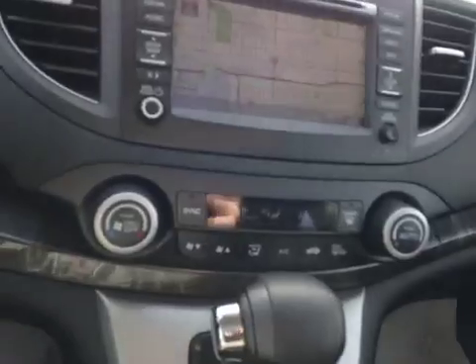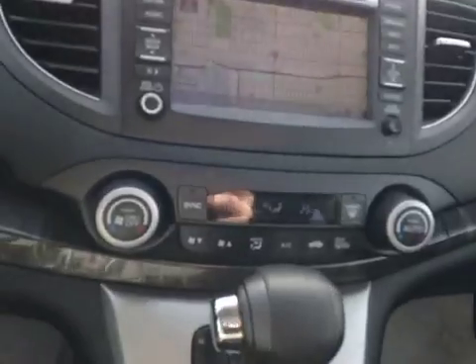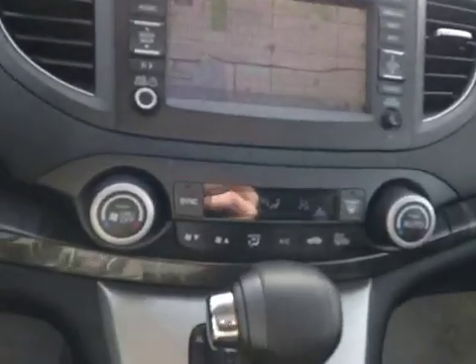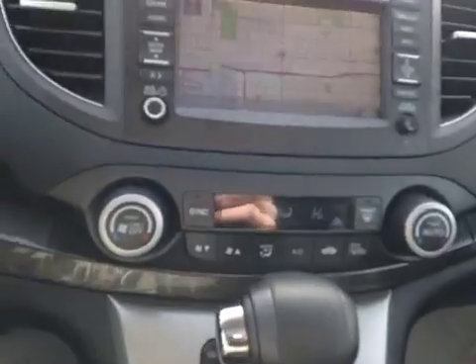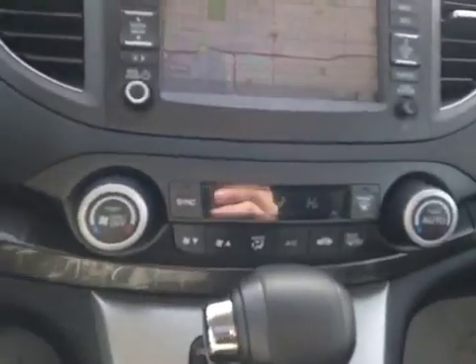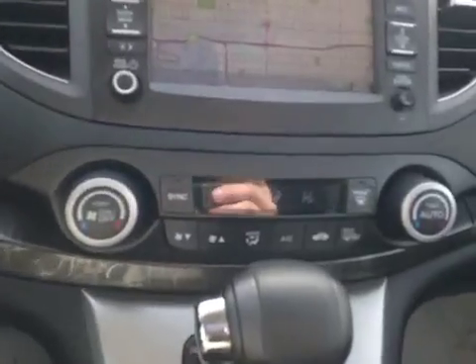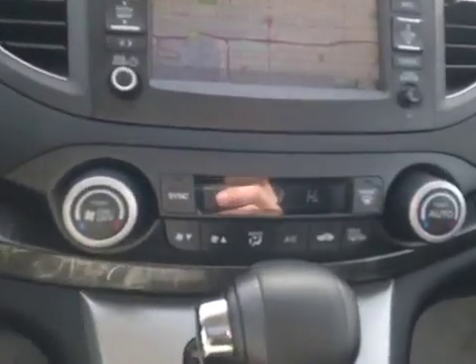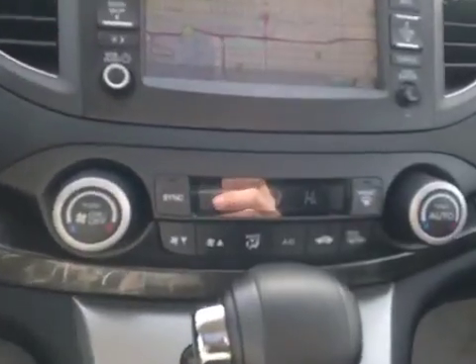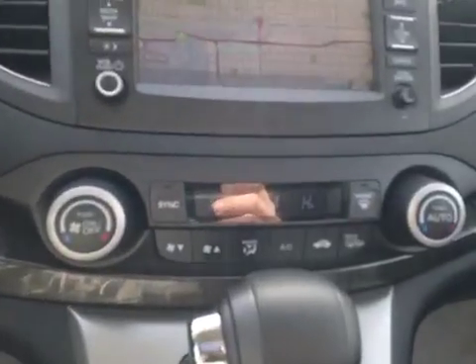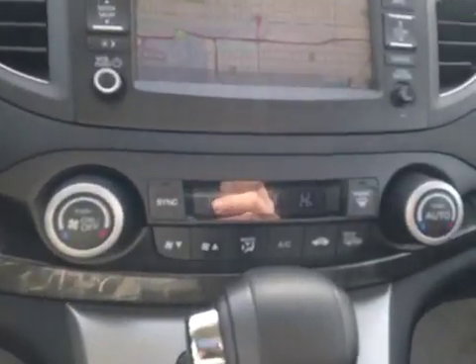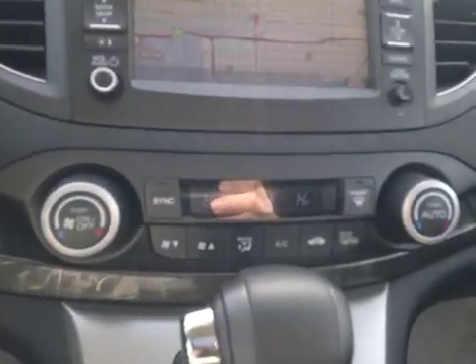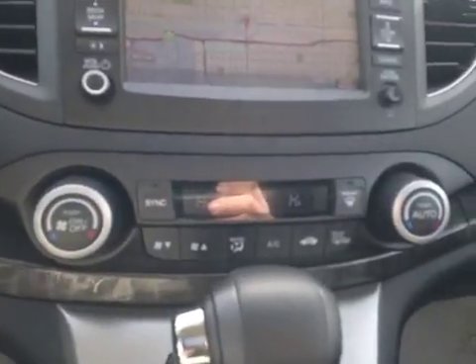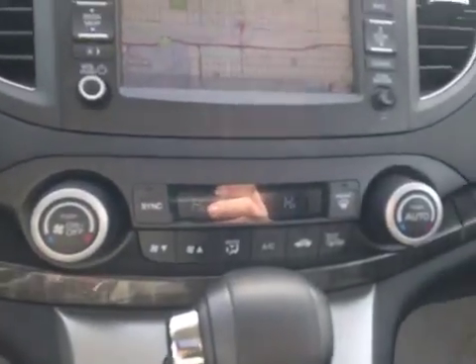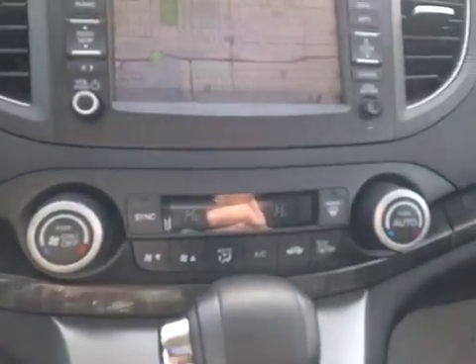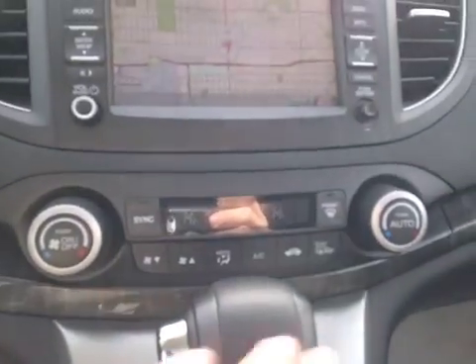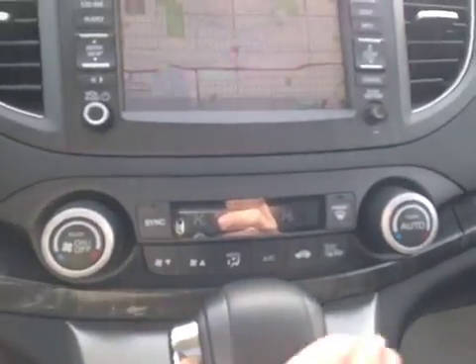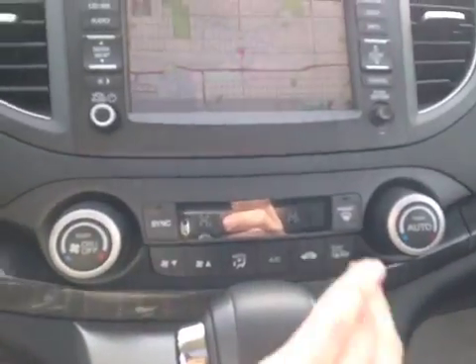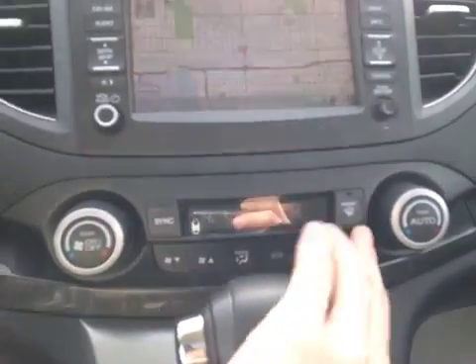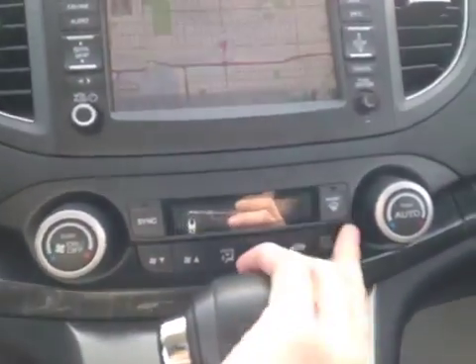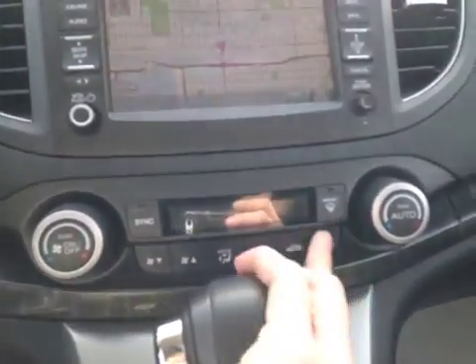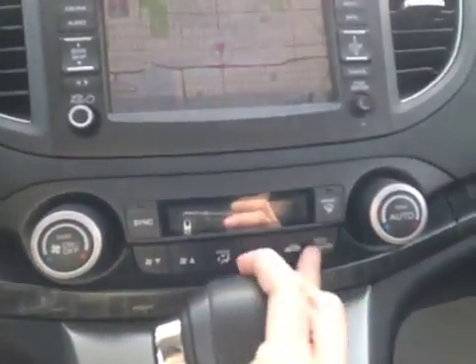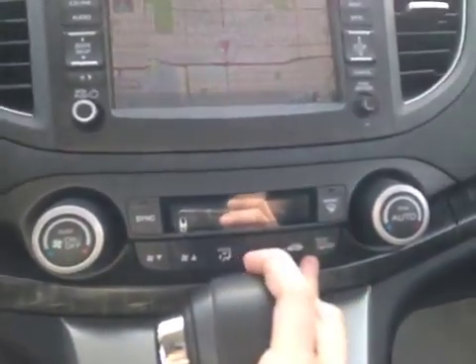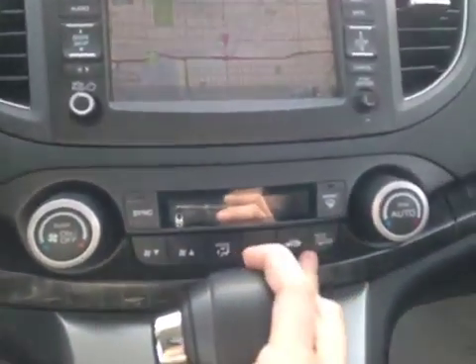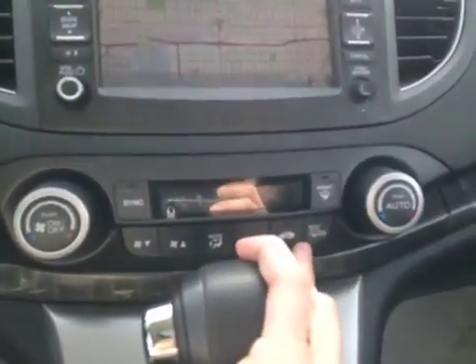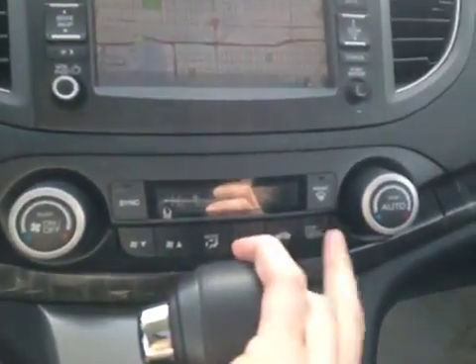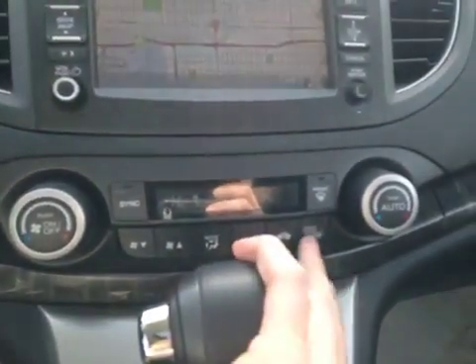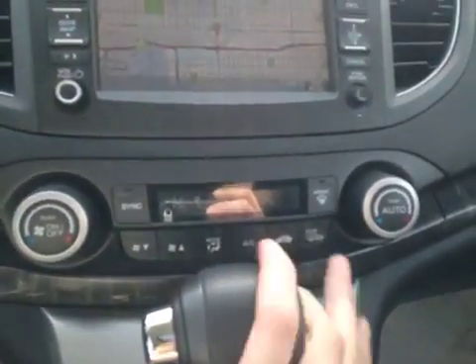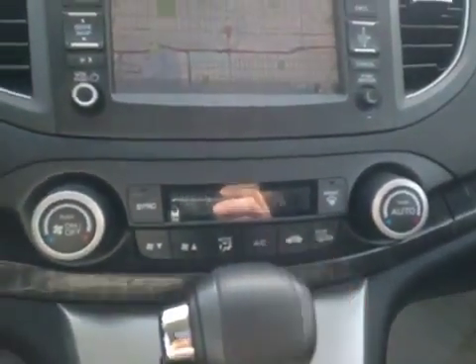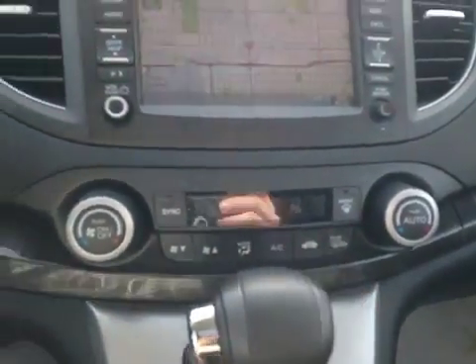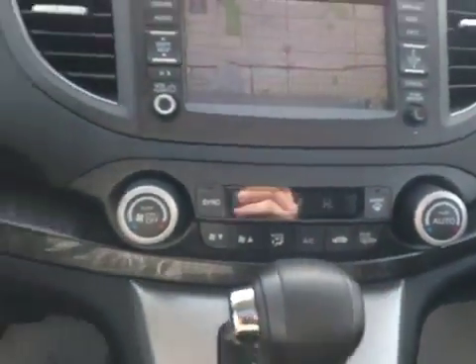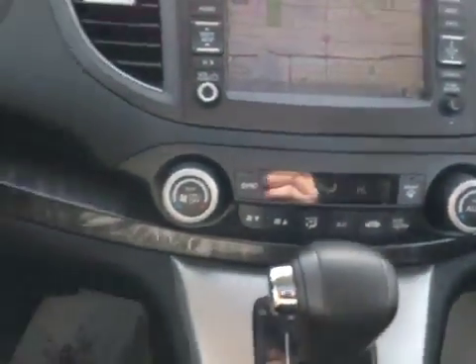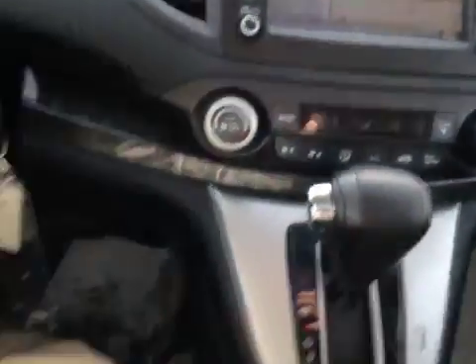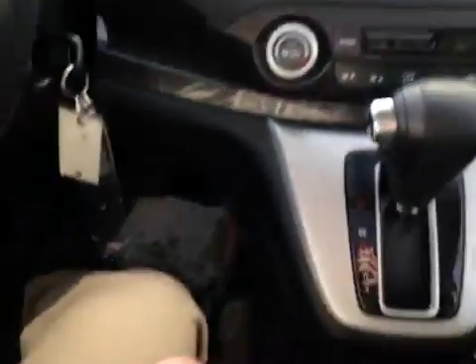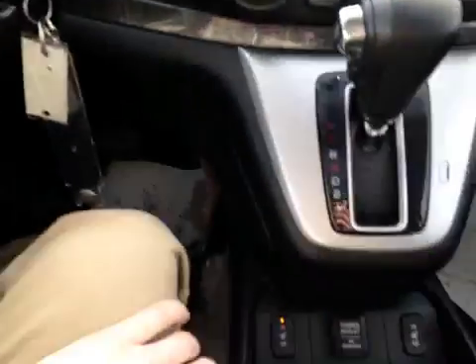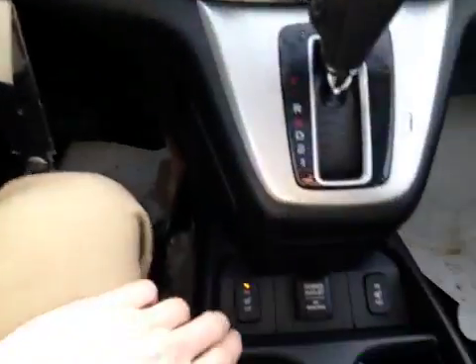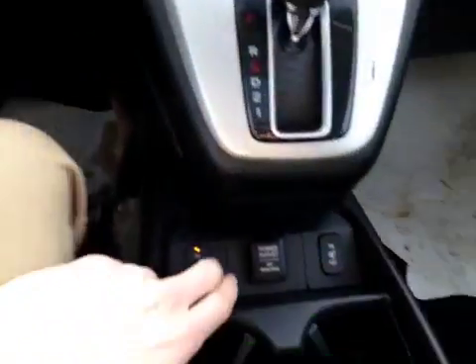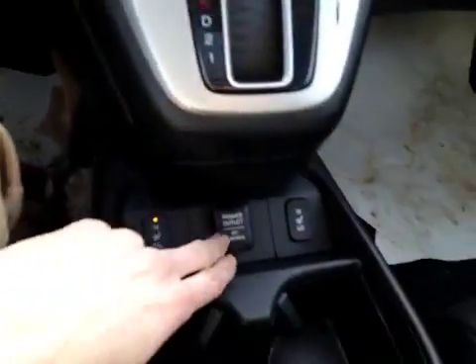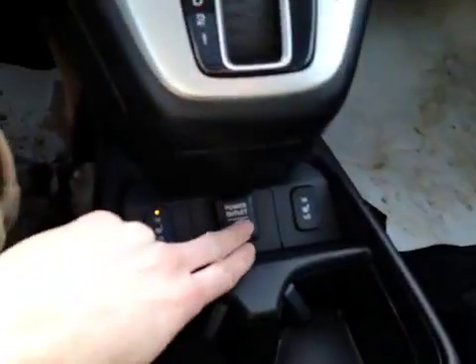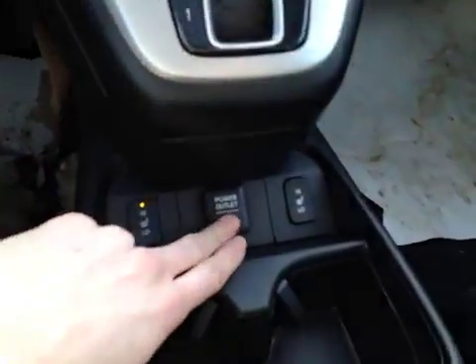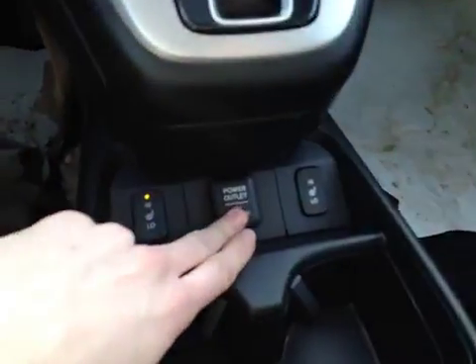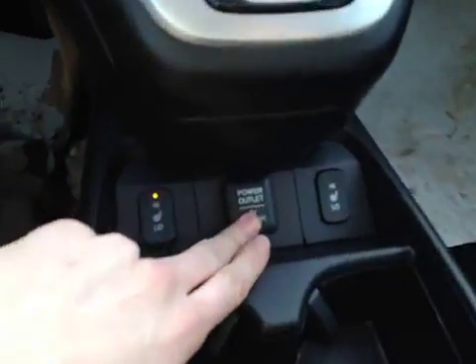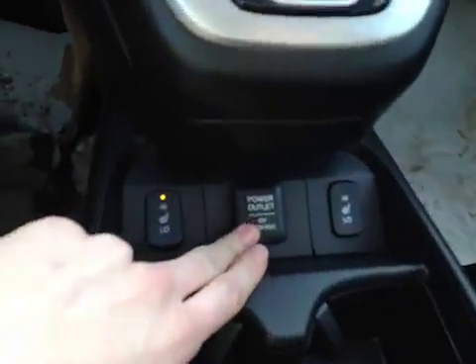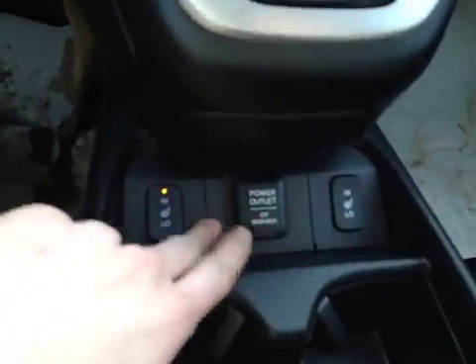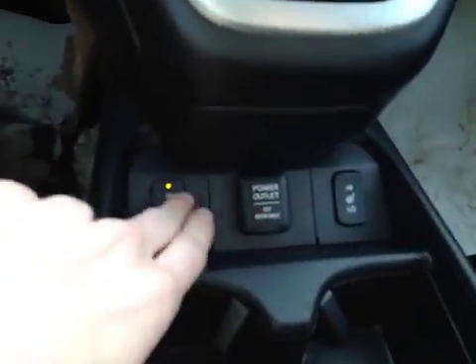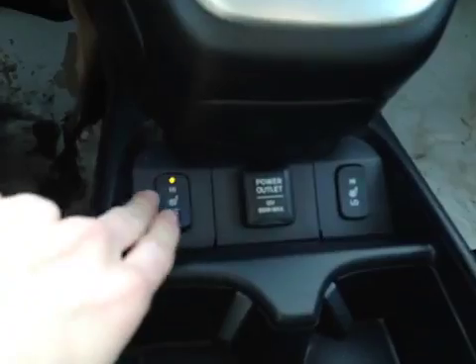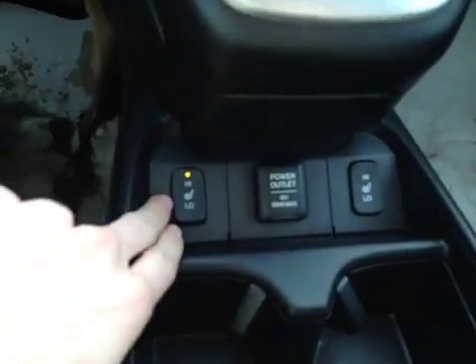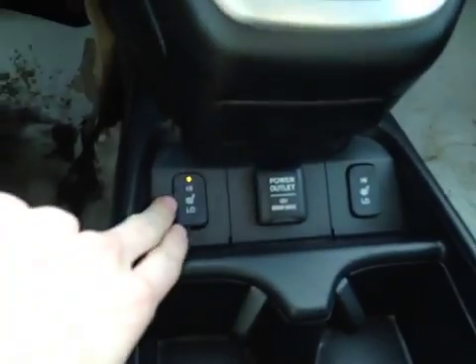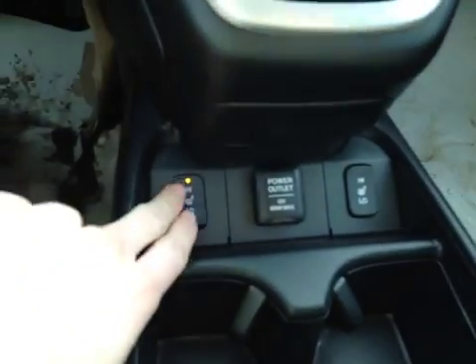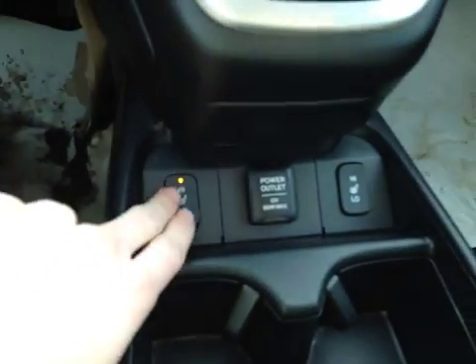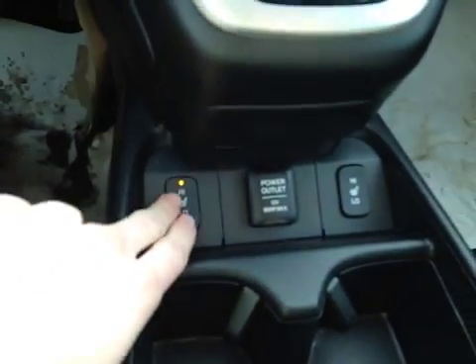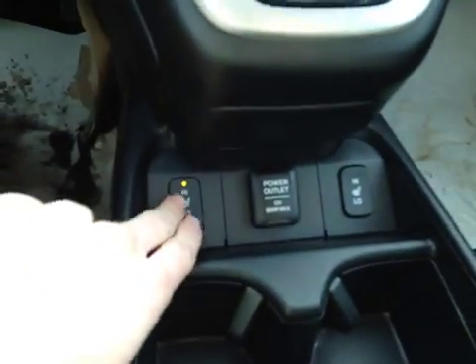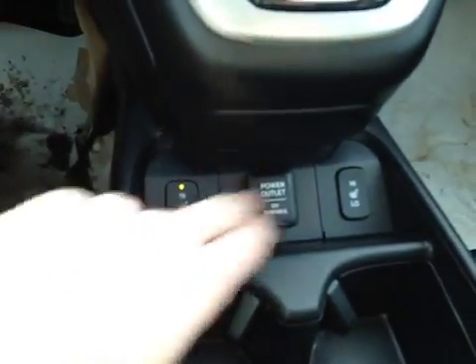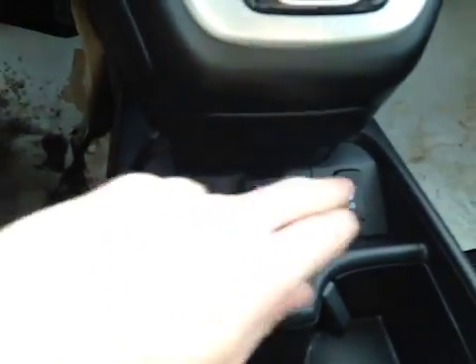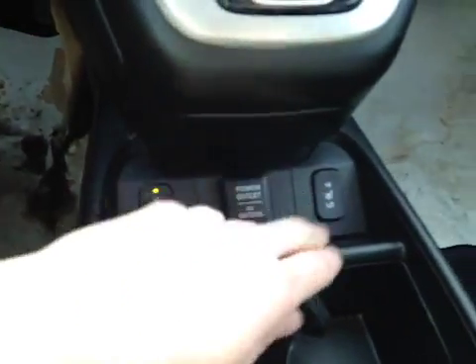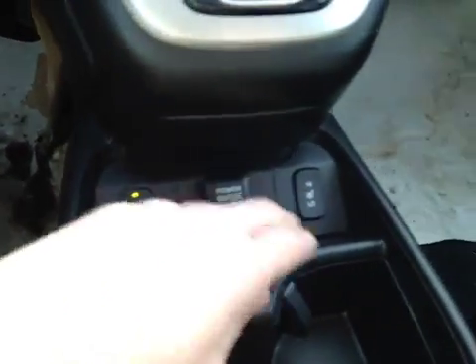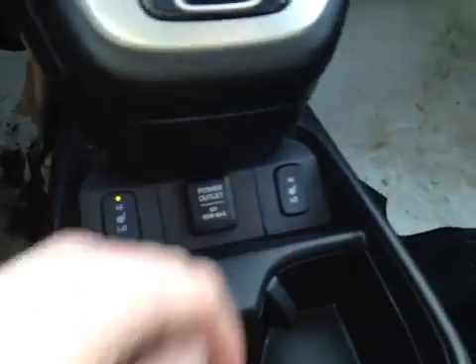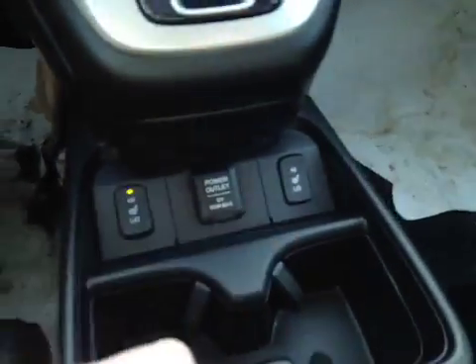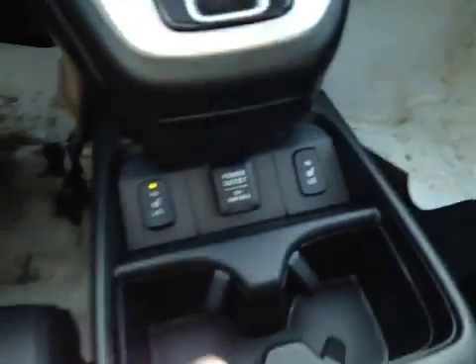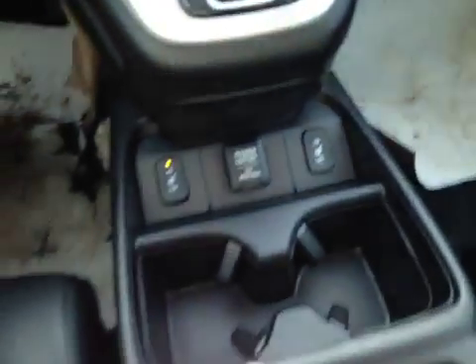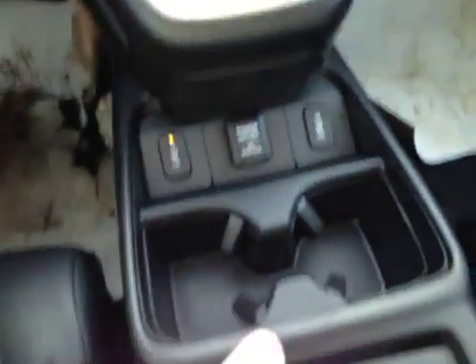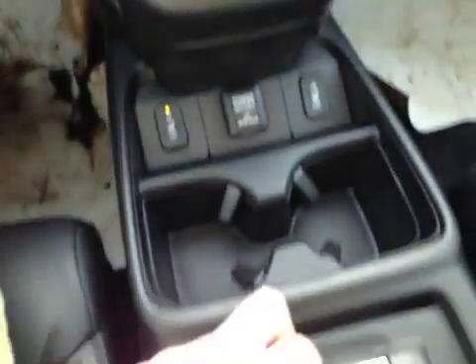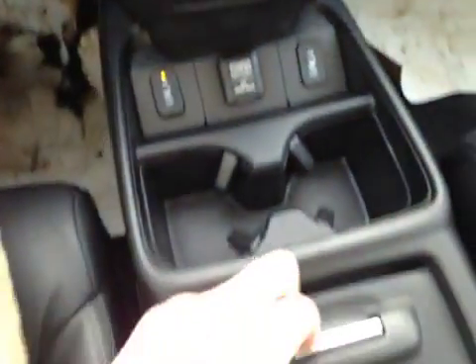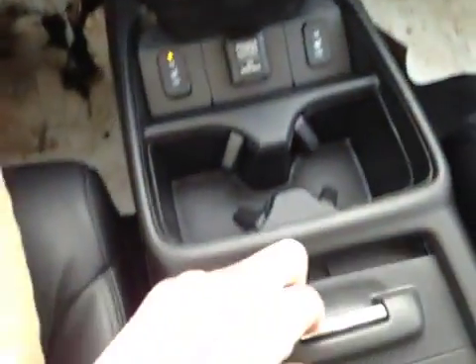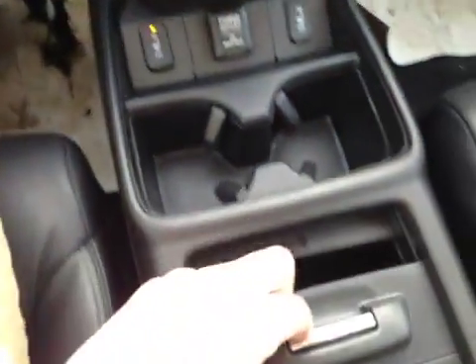We have your dual air zone climate control with your heated mirror option. Here we have a 12-volt power outlet as well as your driver and passenger heated seats.